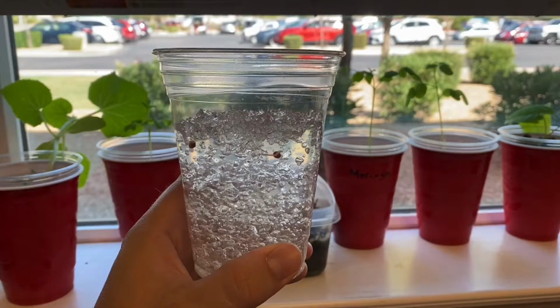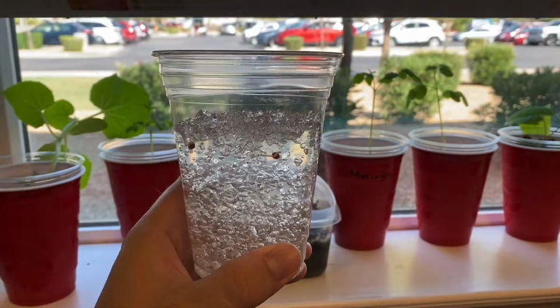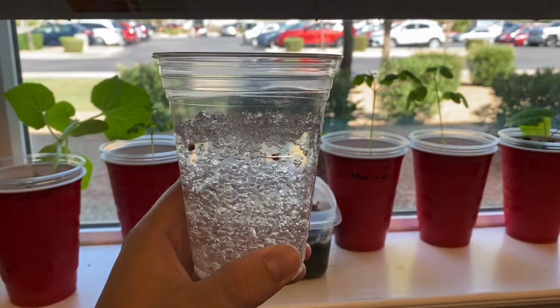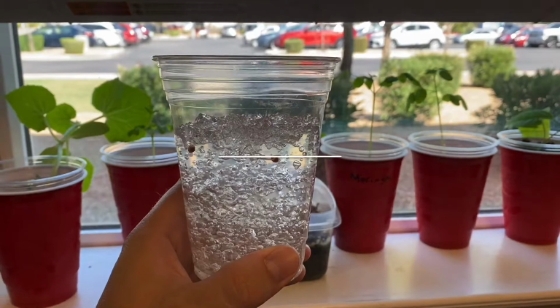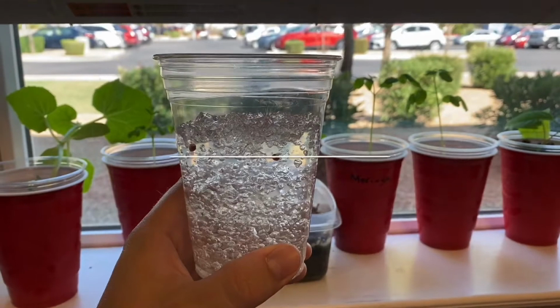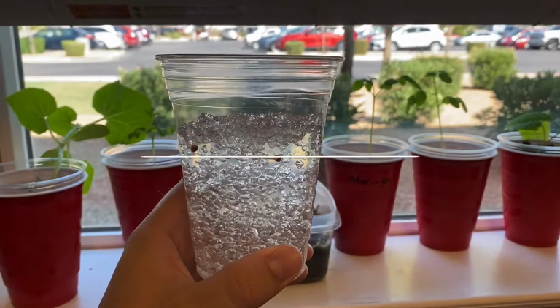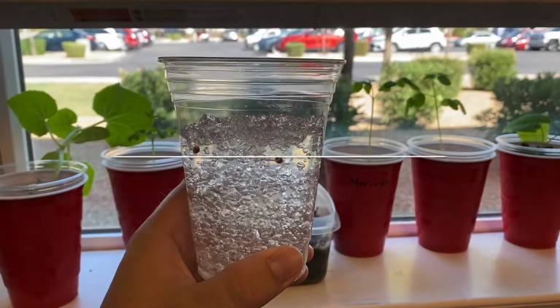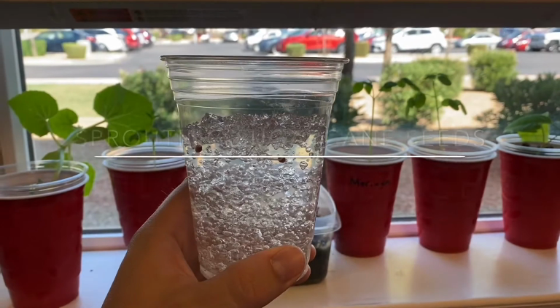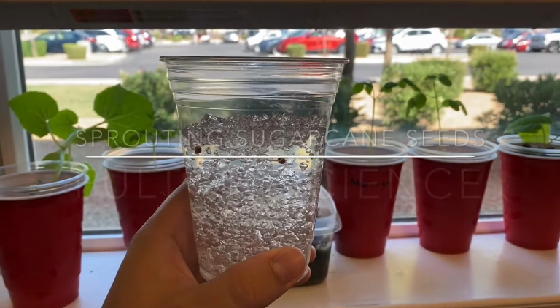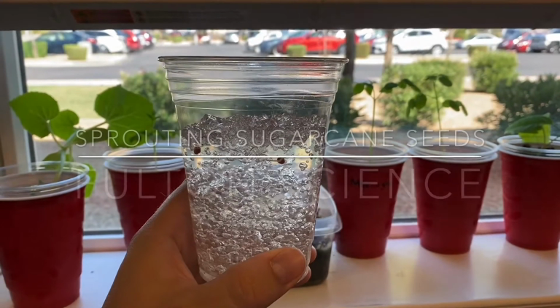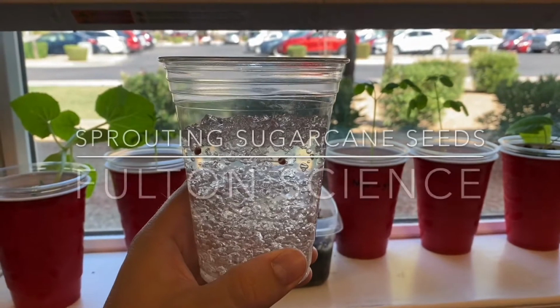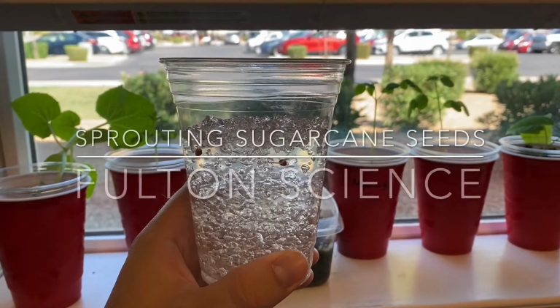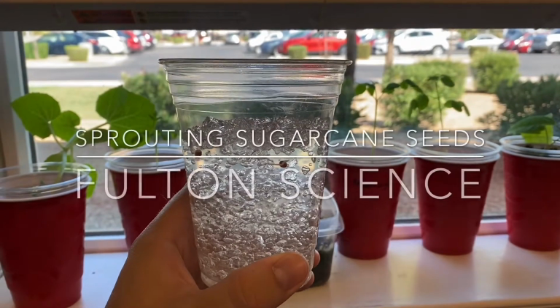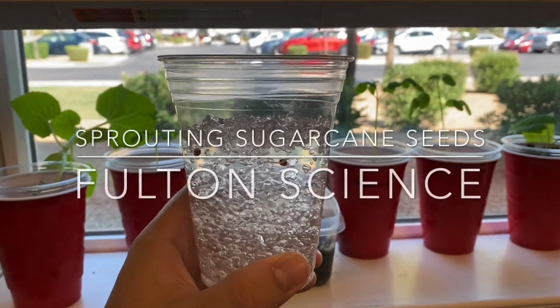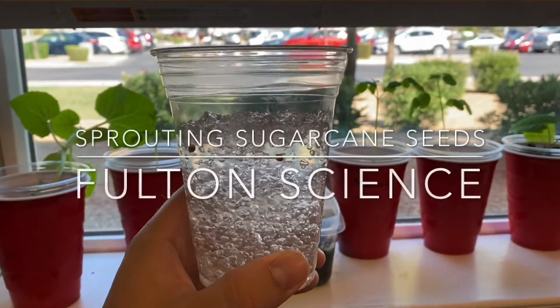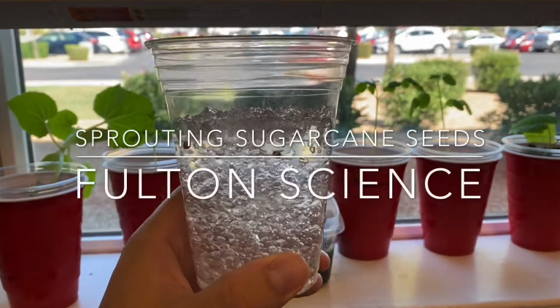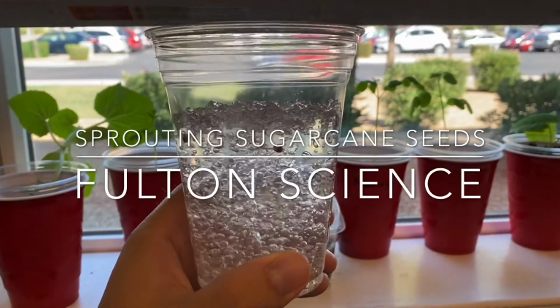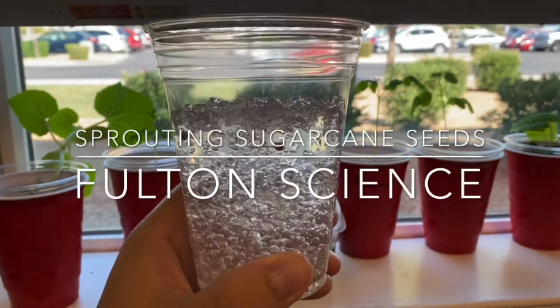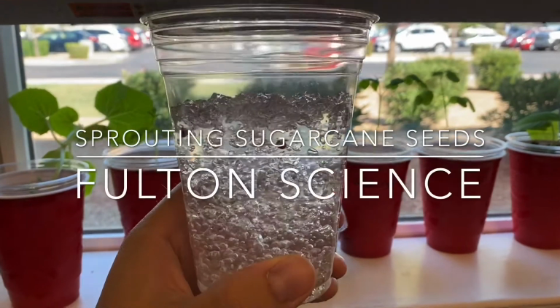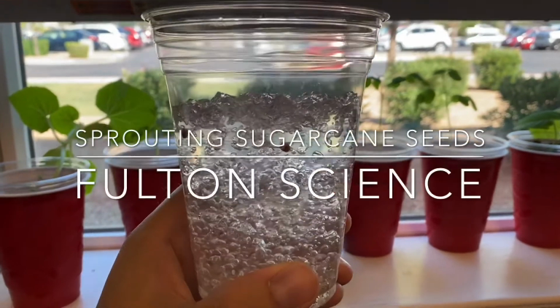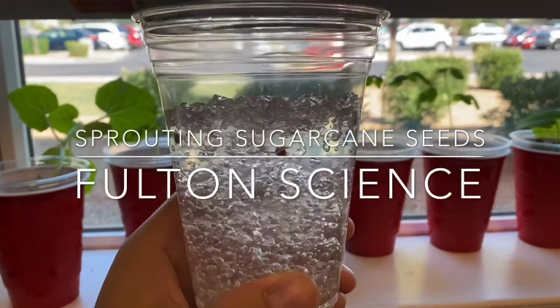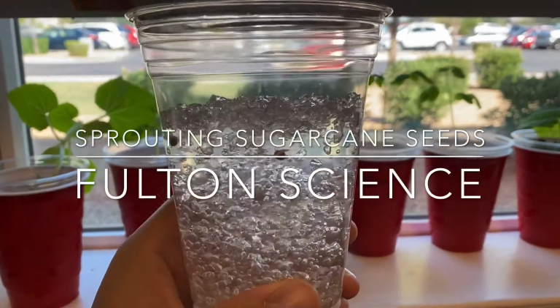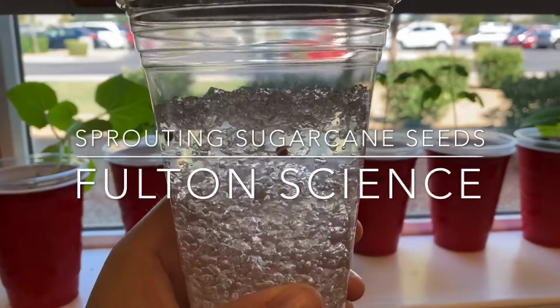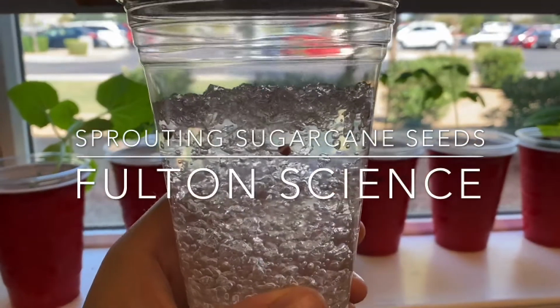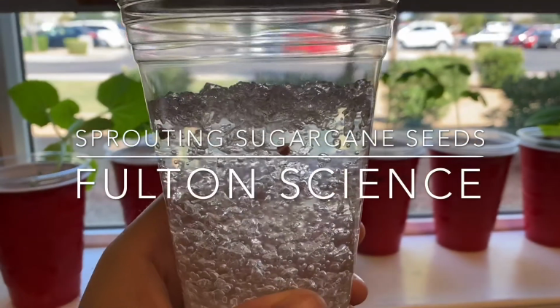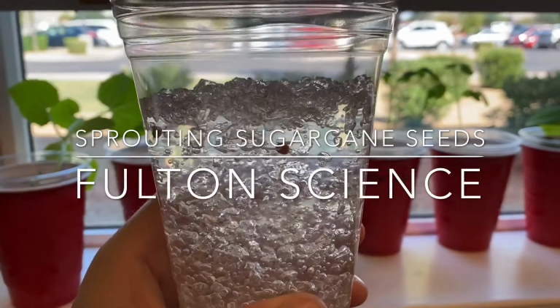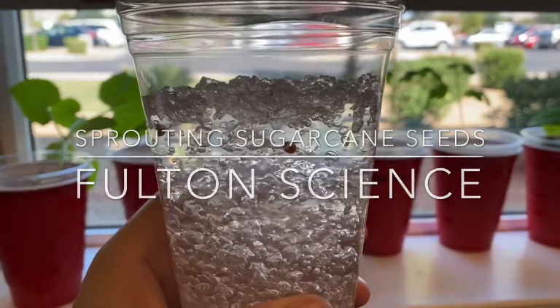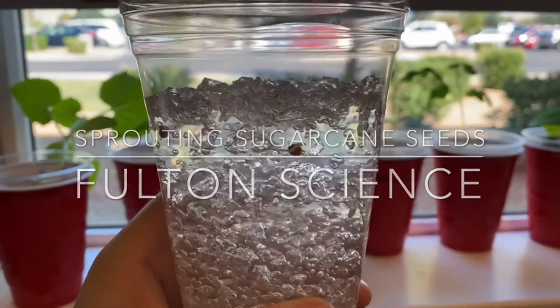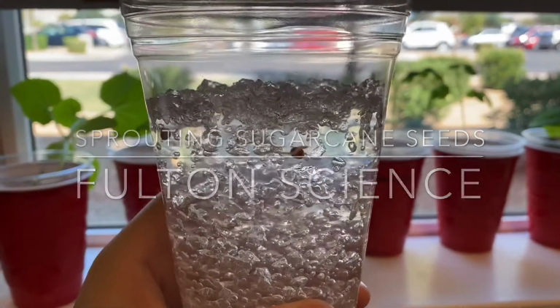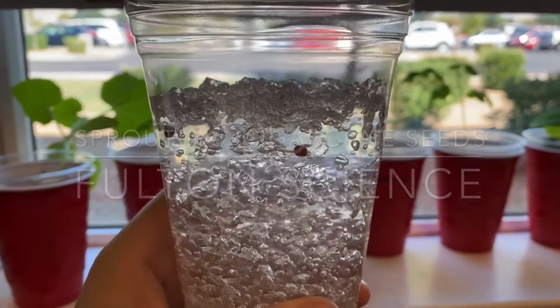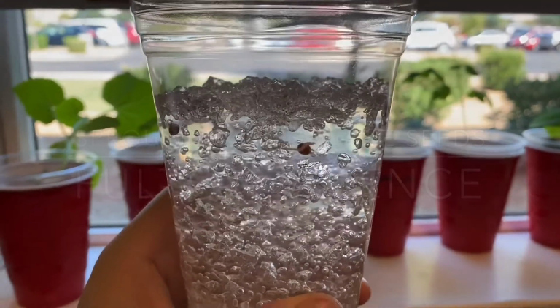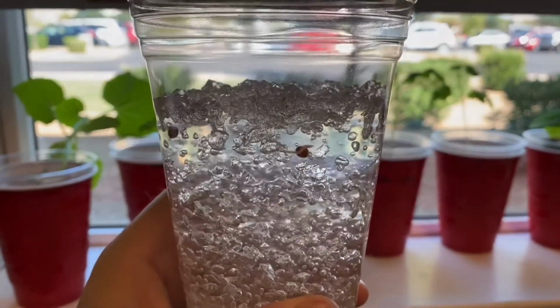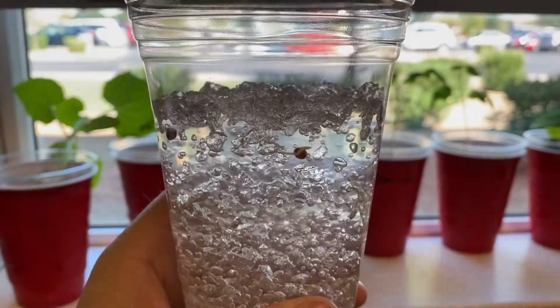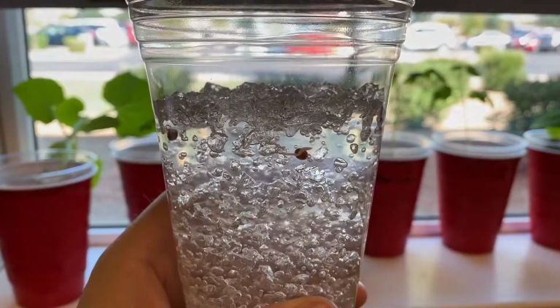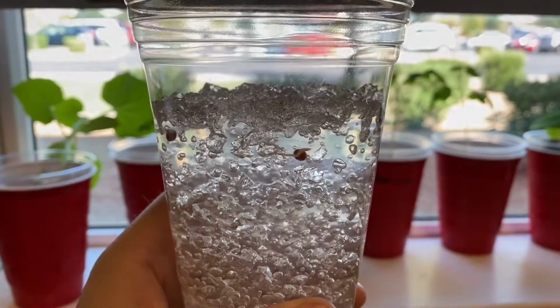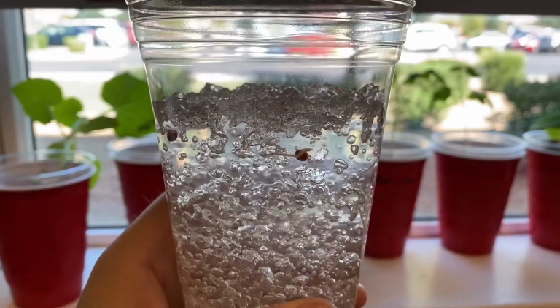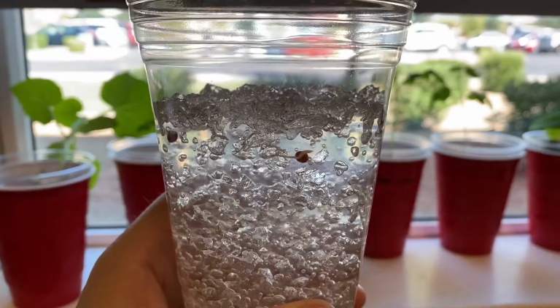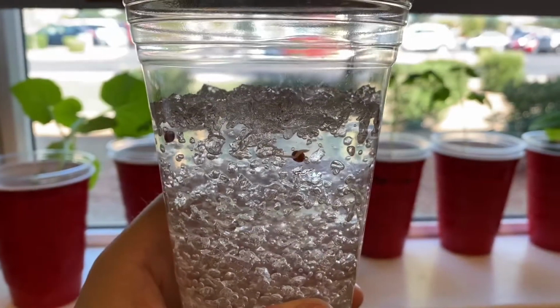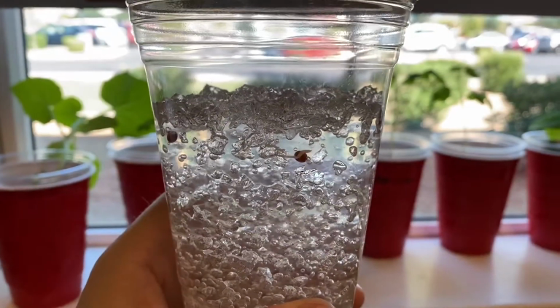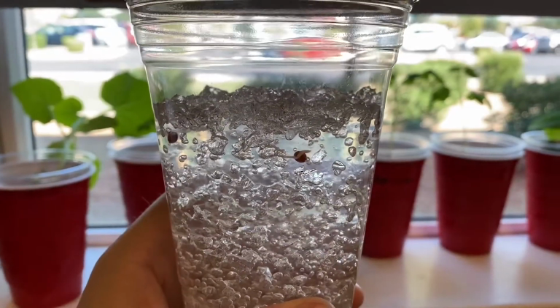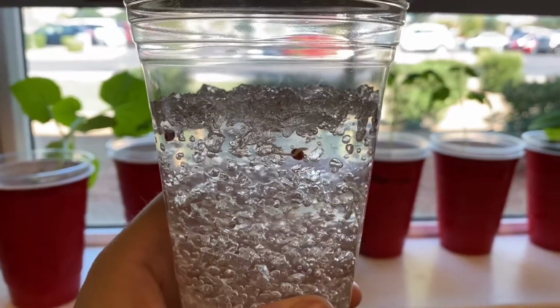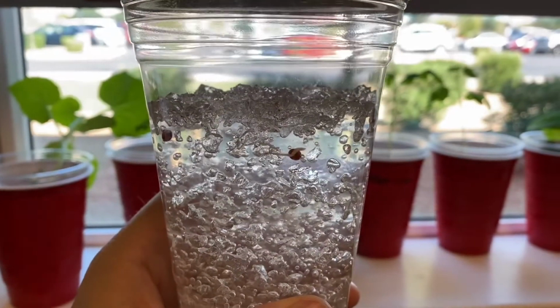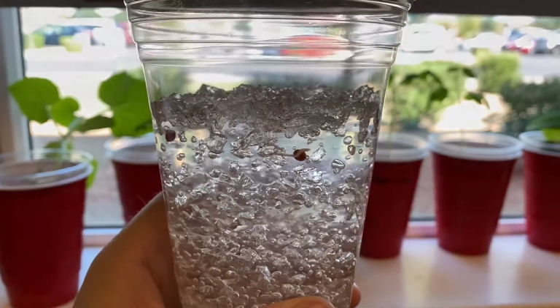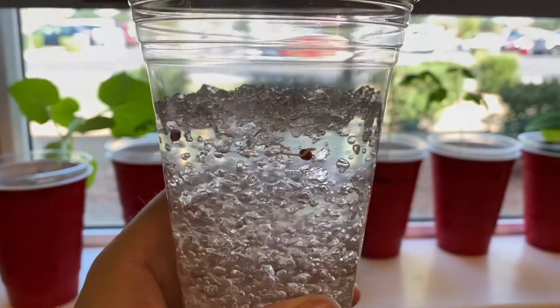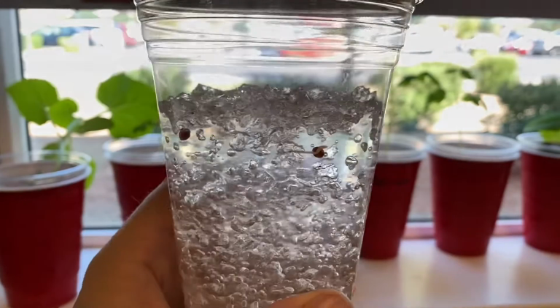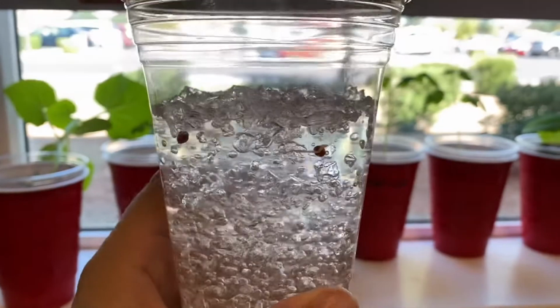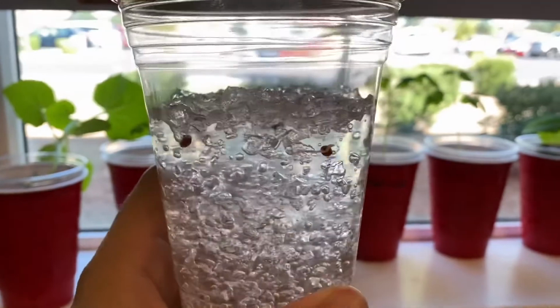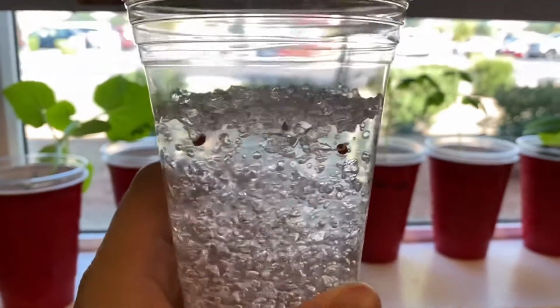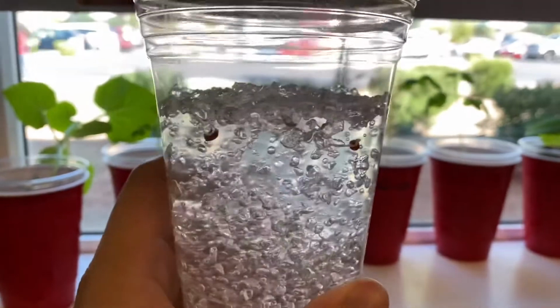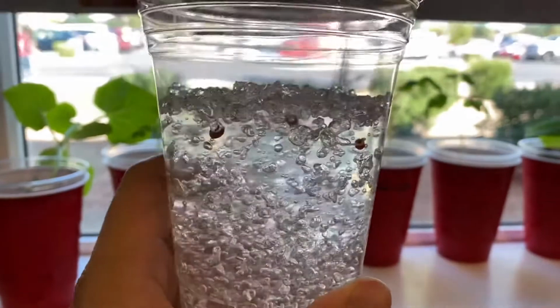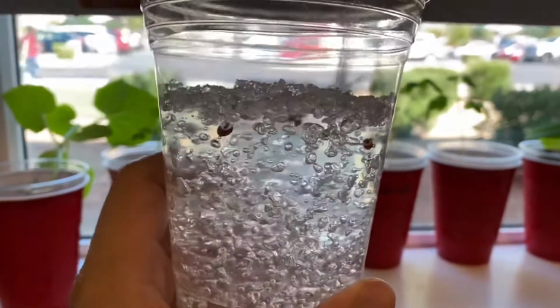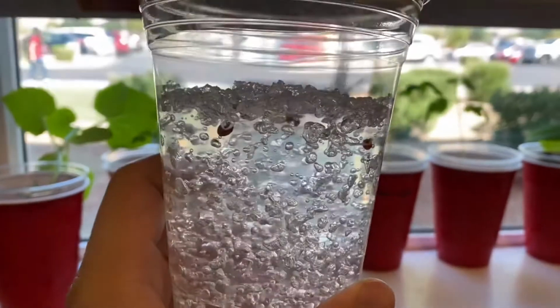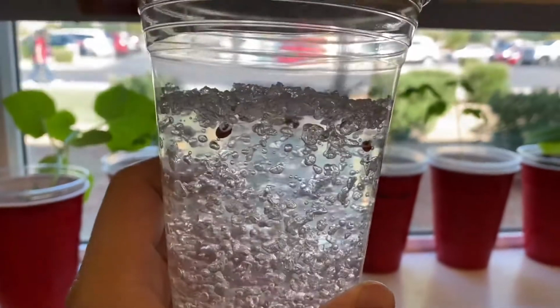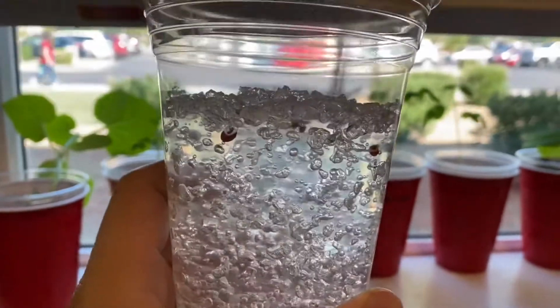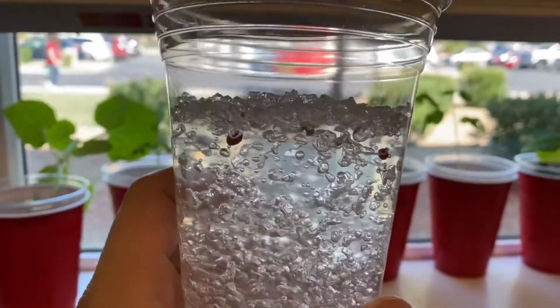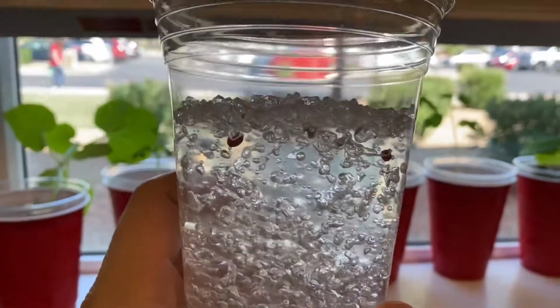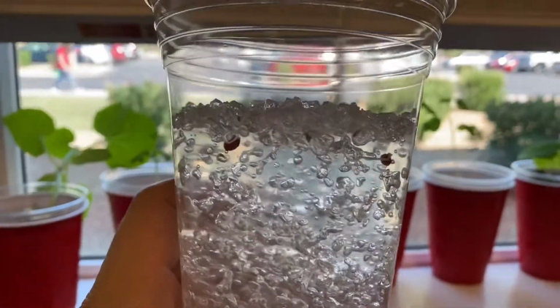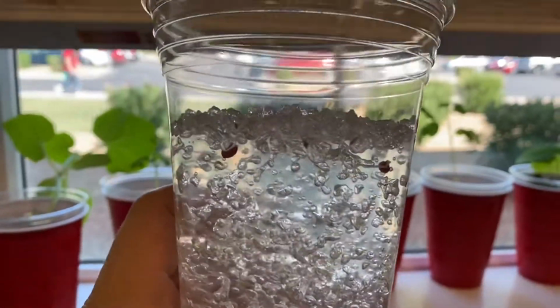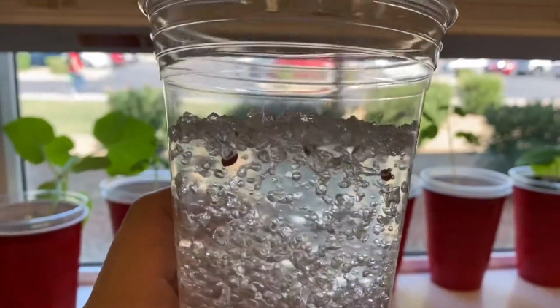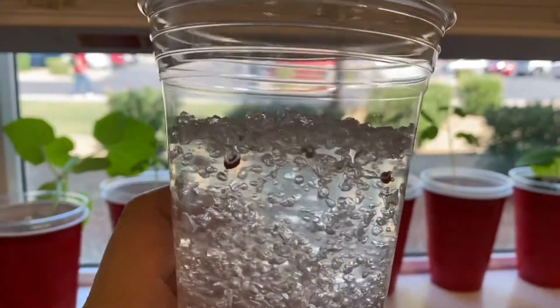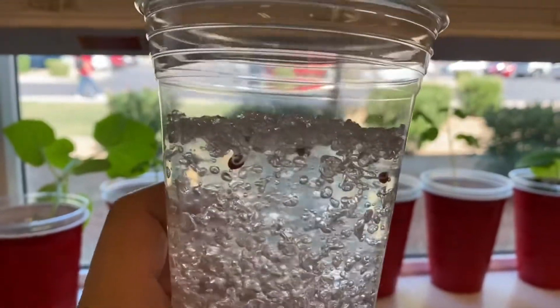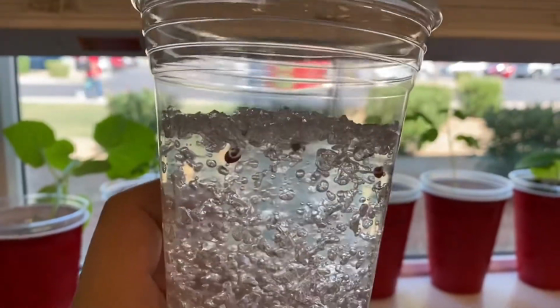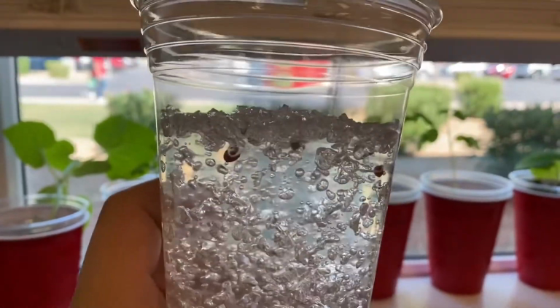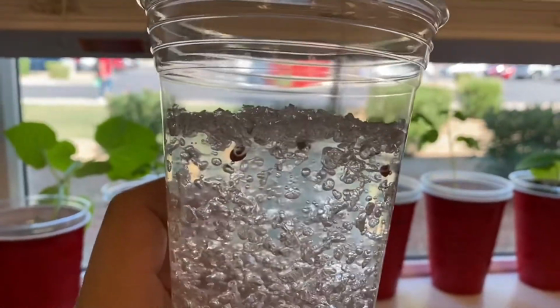Hello. So what I have here are sugarcane seeds sprouting in water crystals. And I'll explain how this is done.